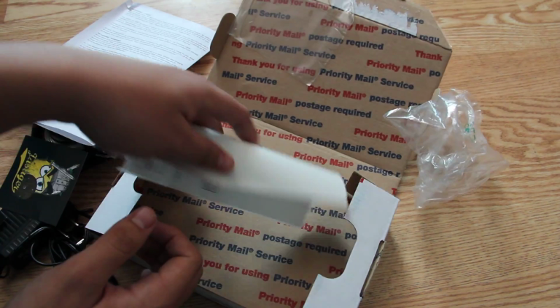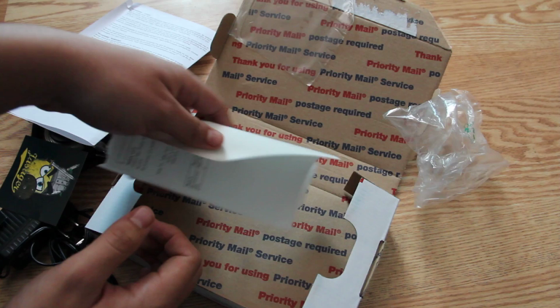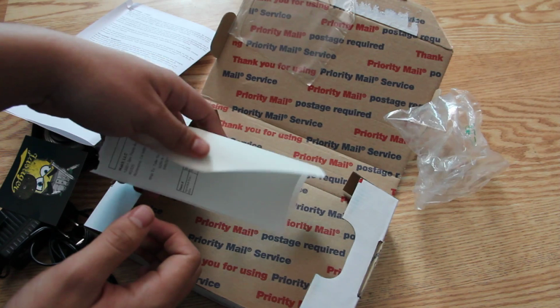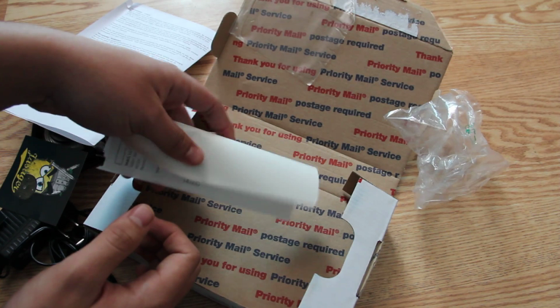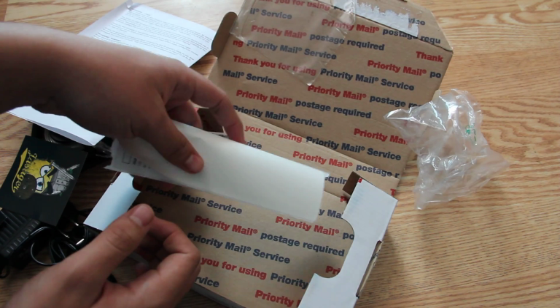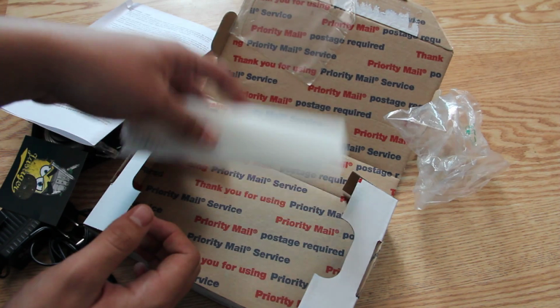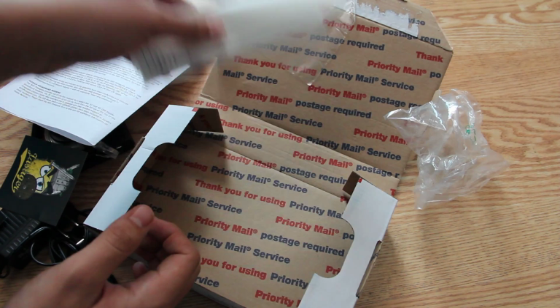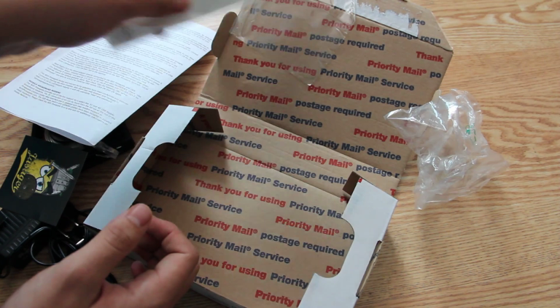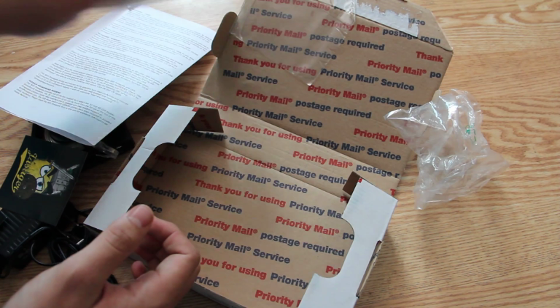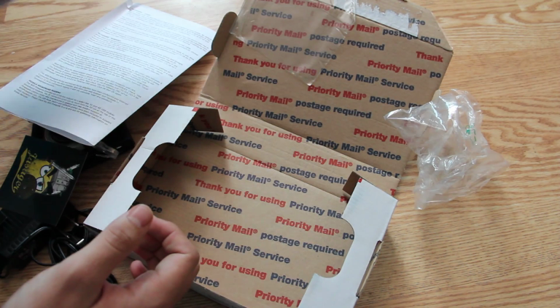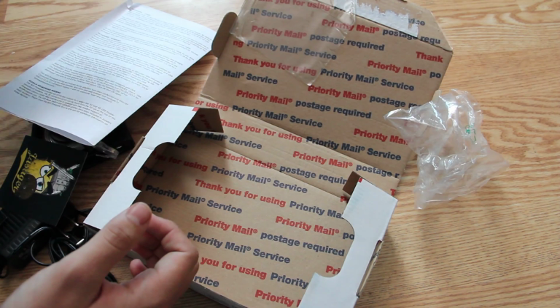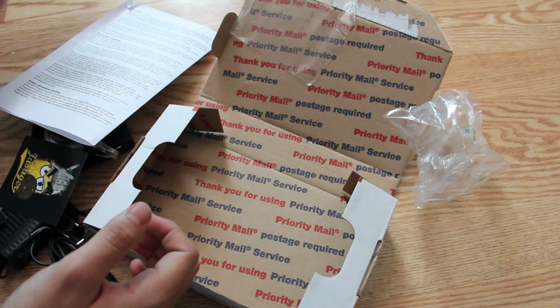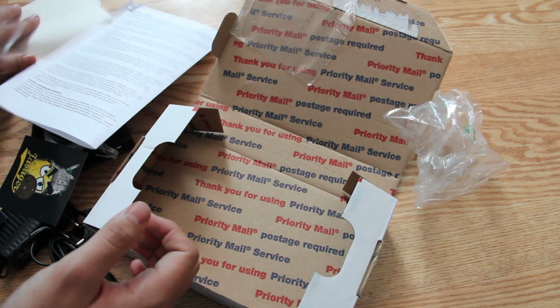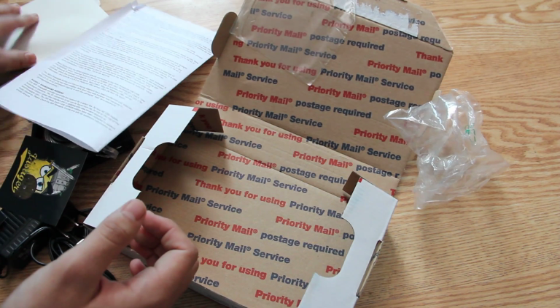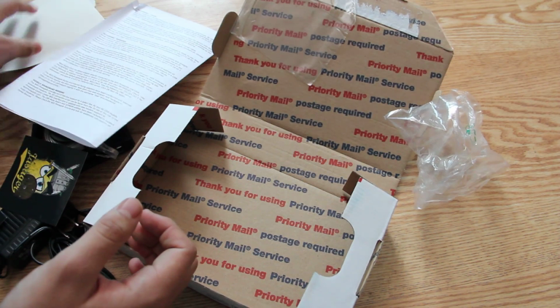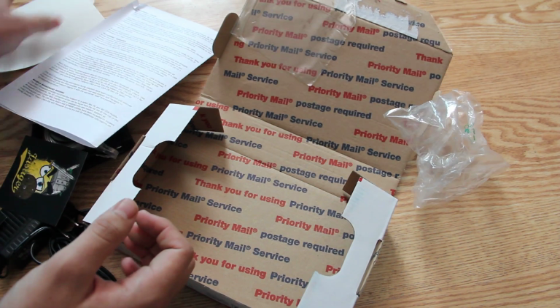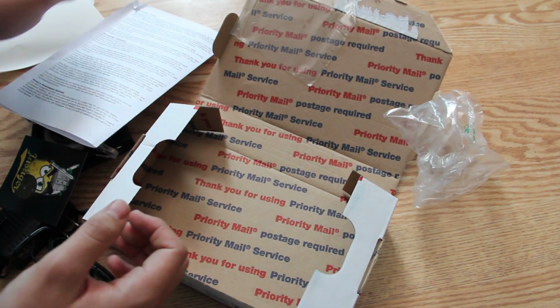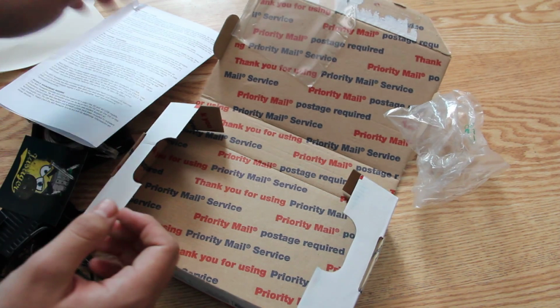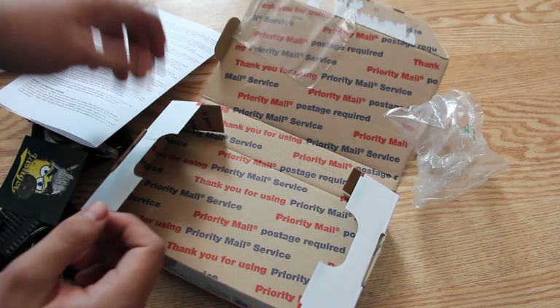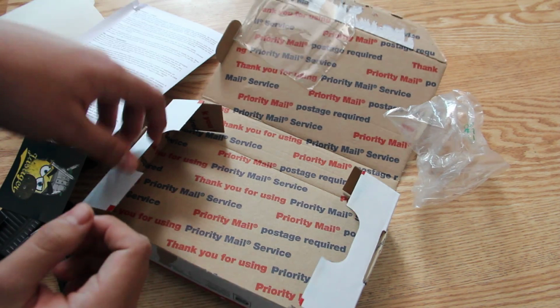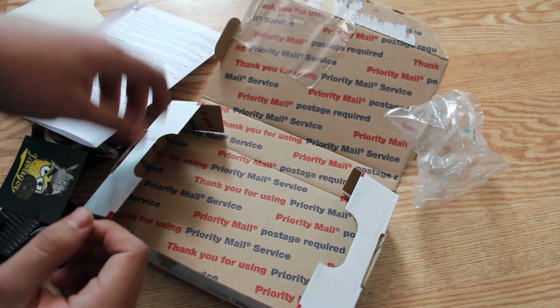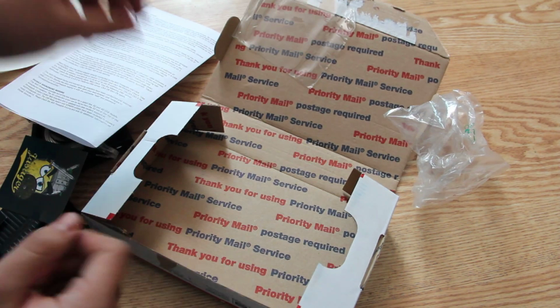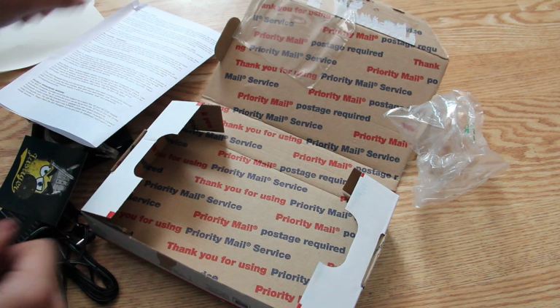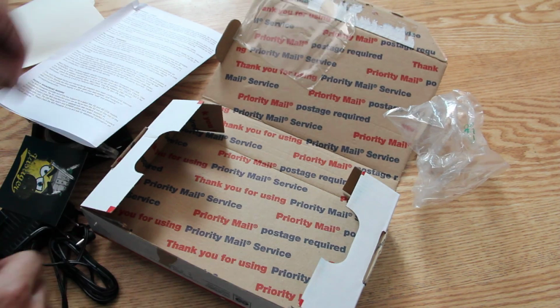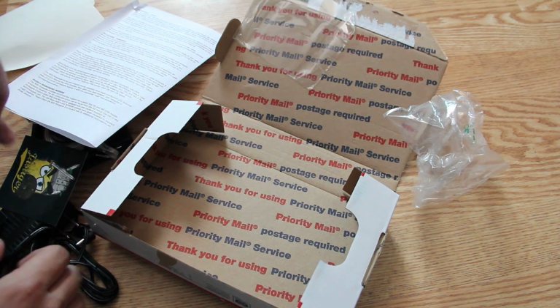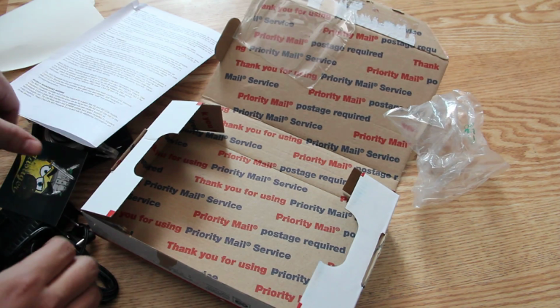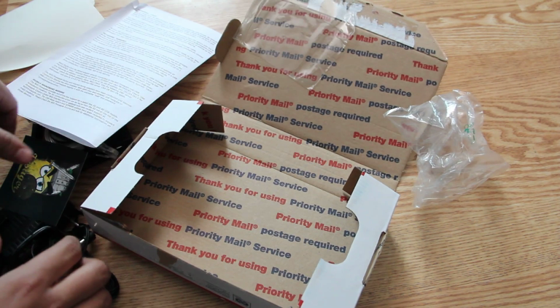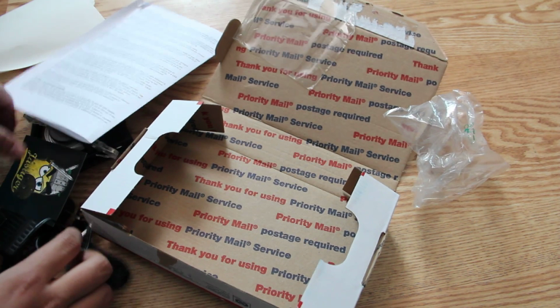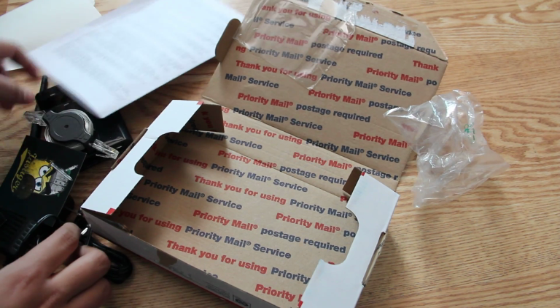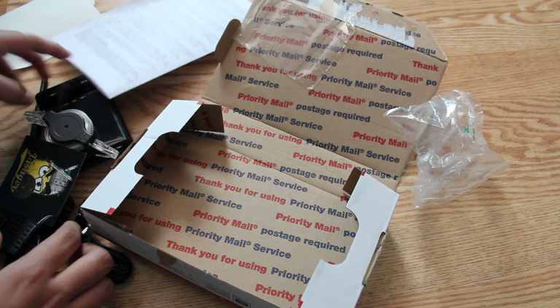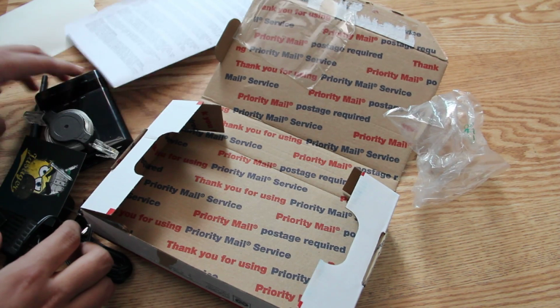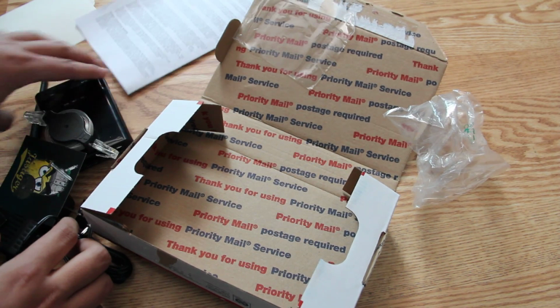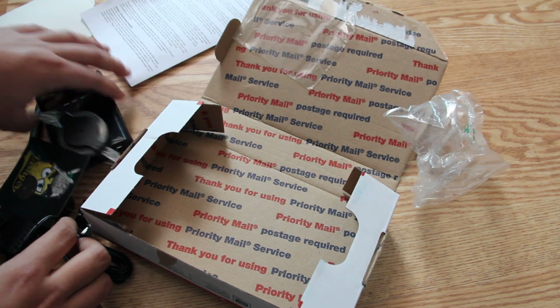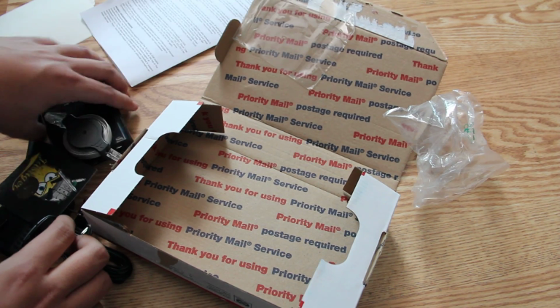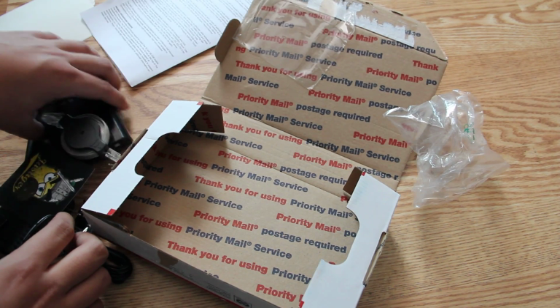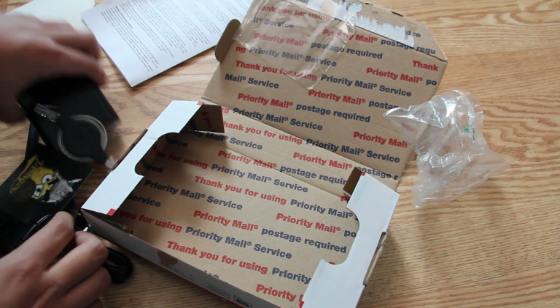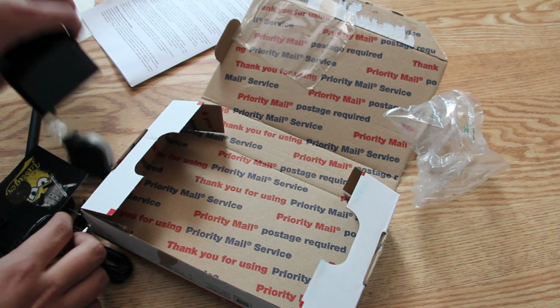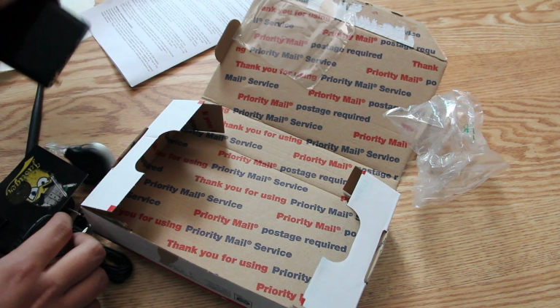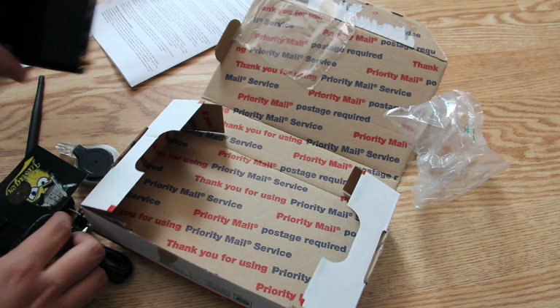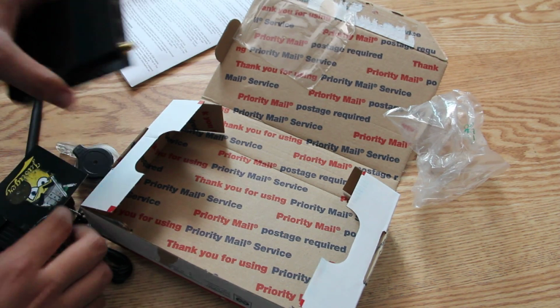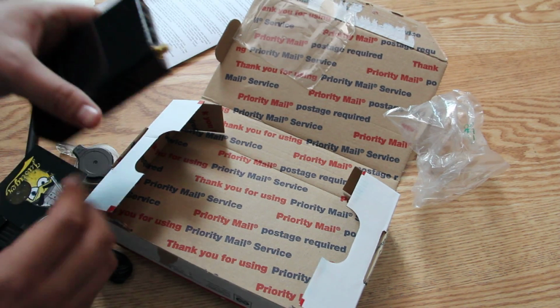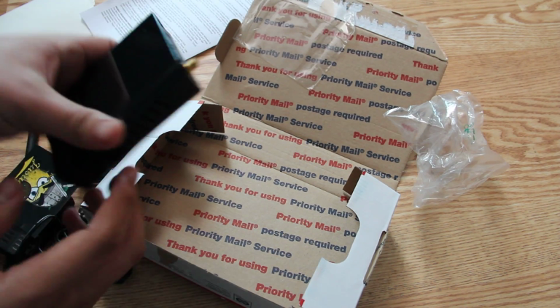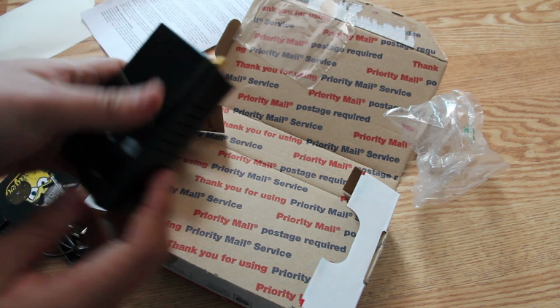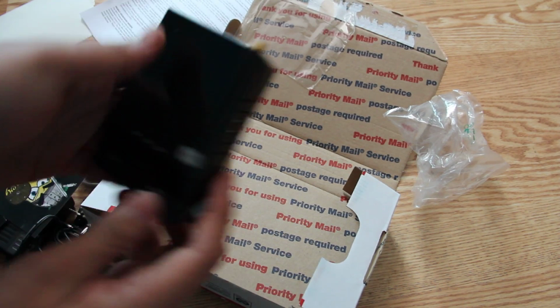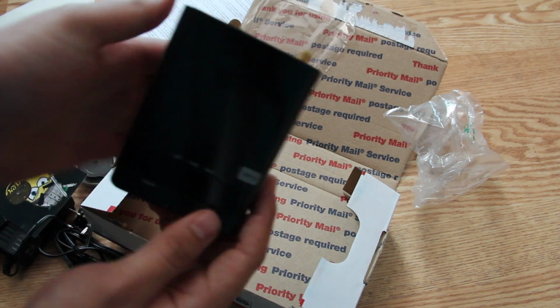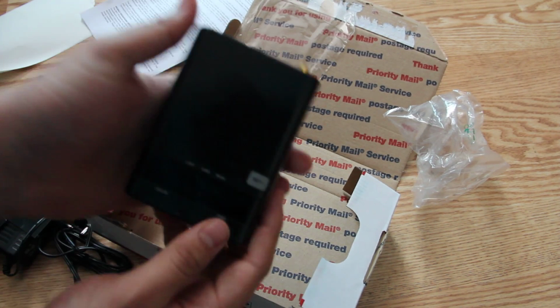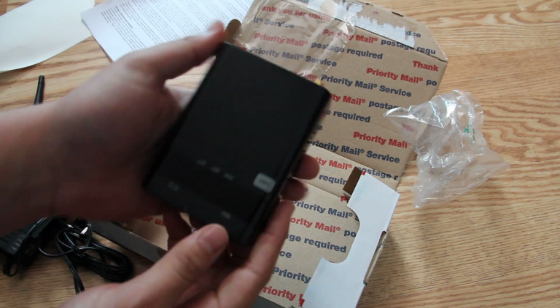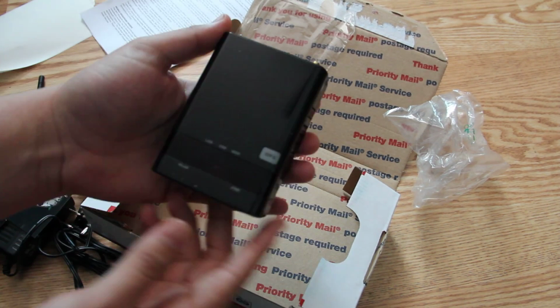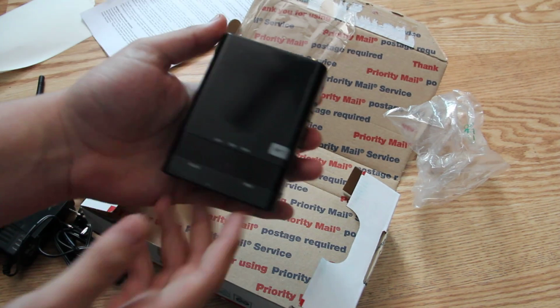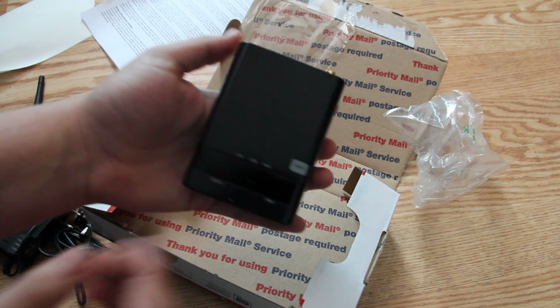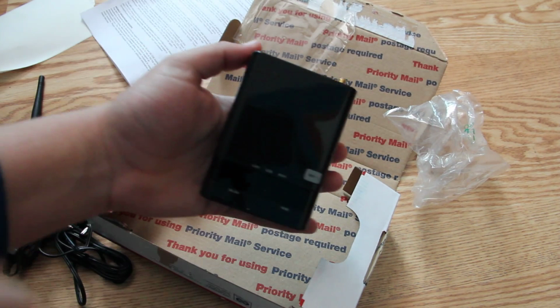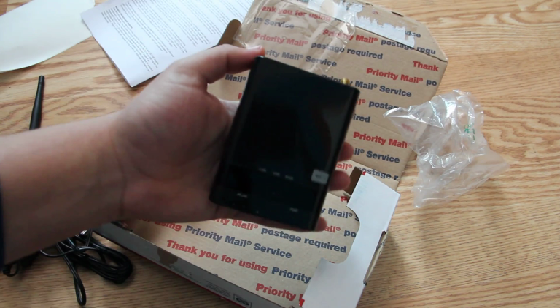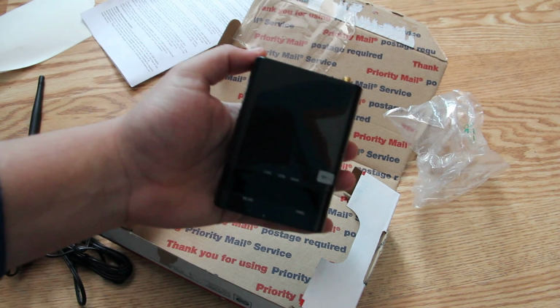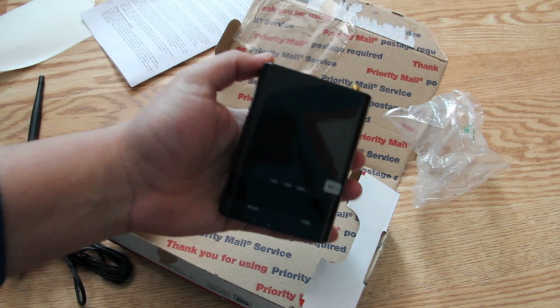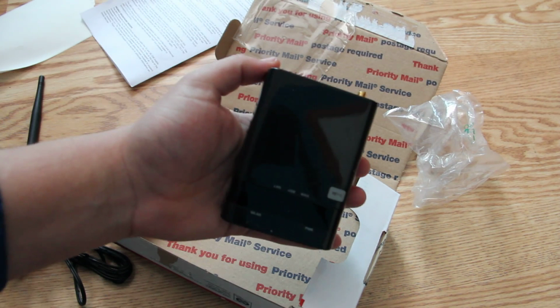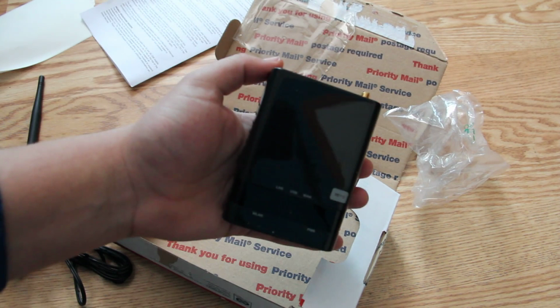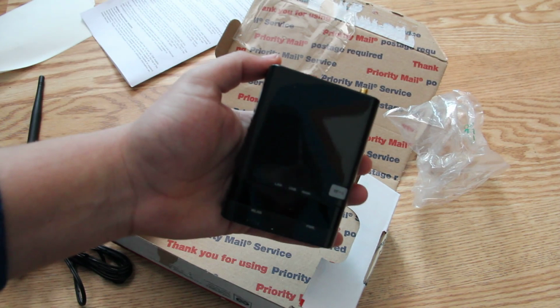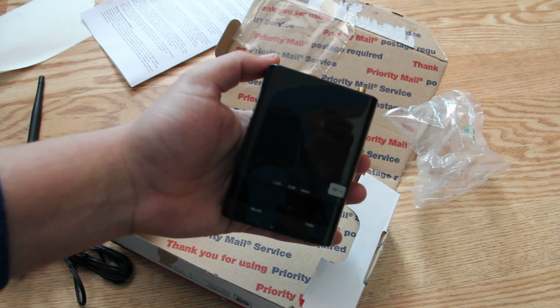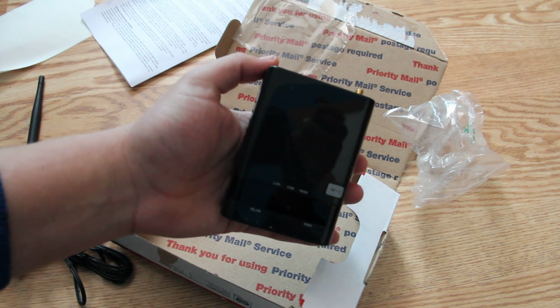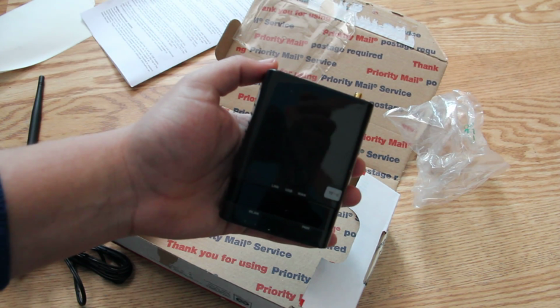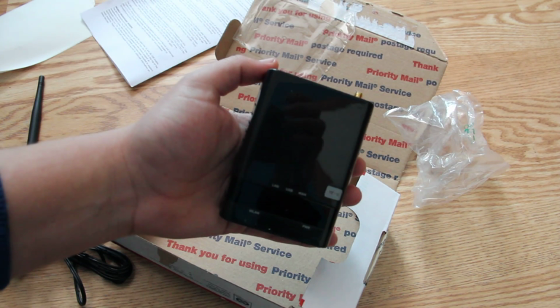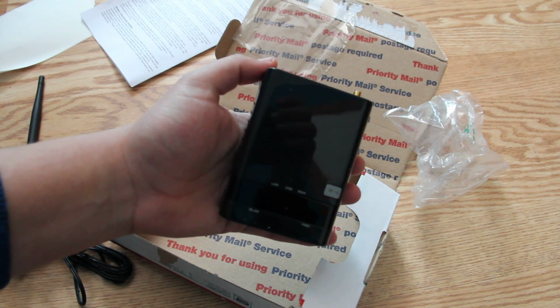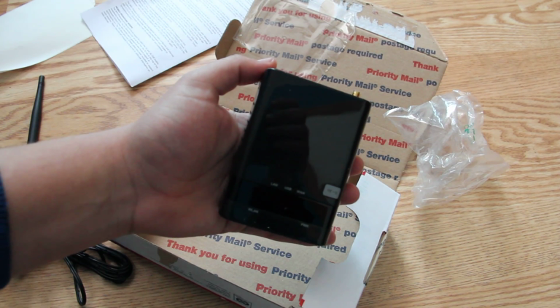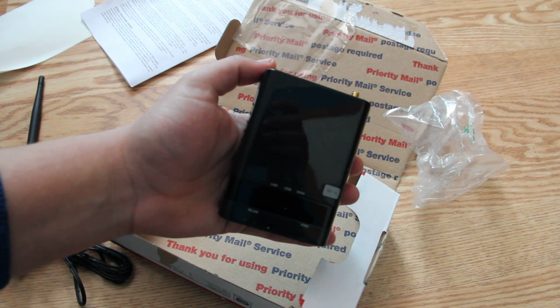And here's your return label. That is the Wi-Fi Pineapple first look unboxing.